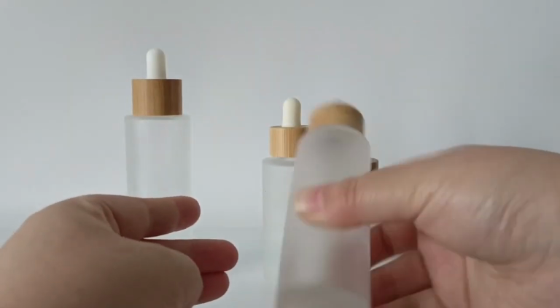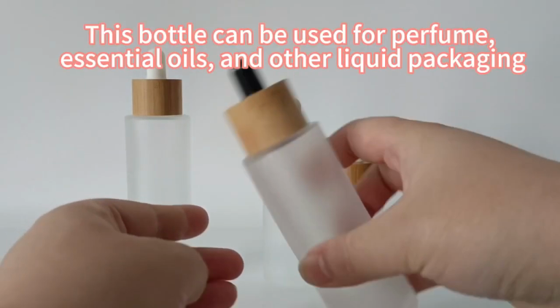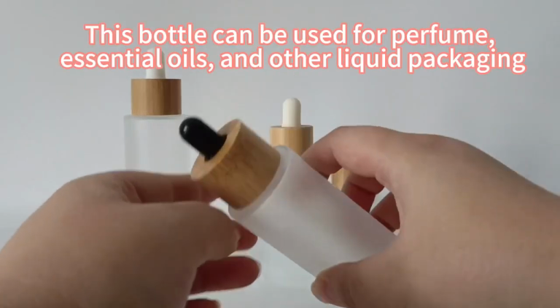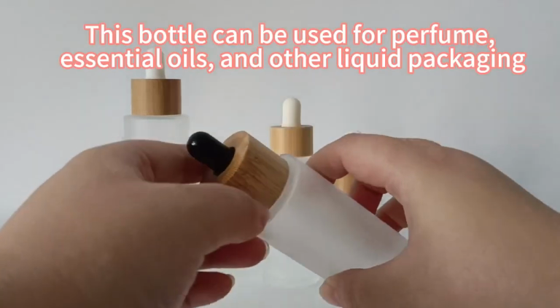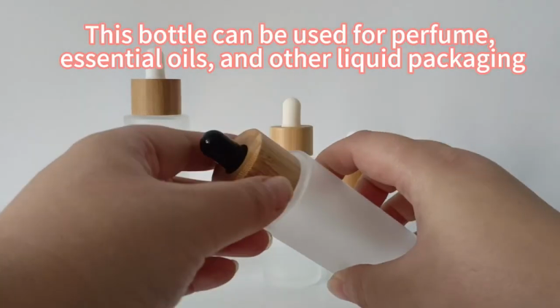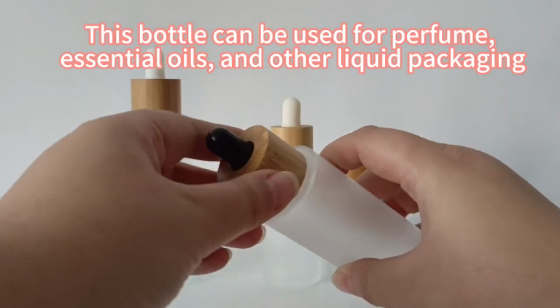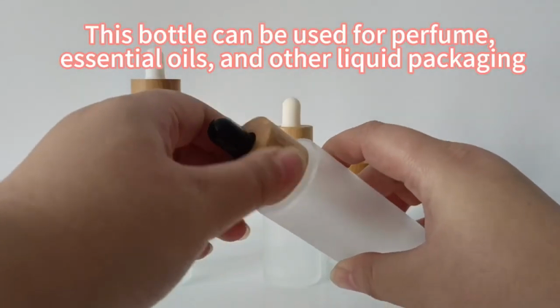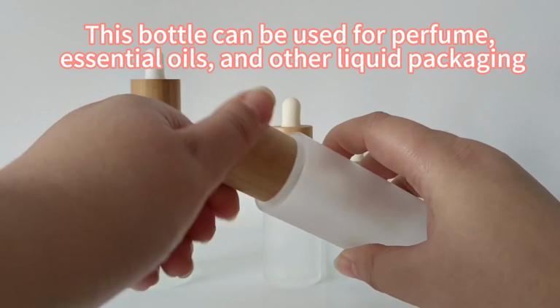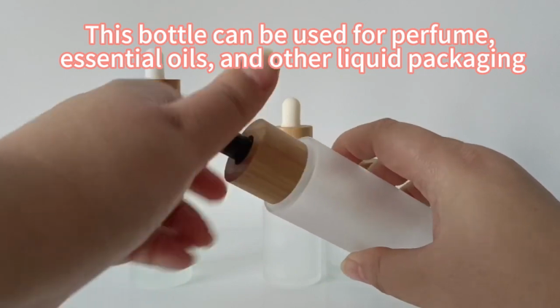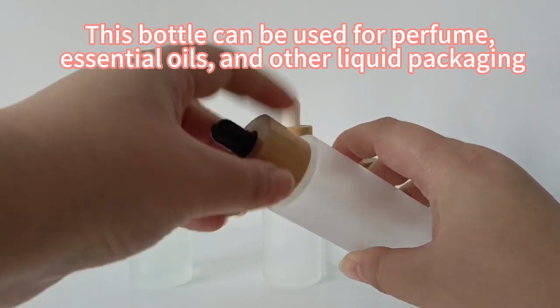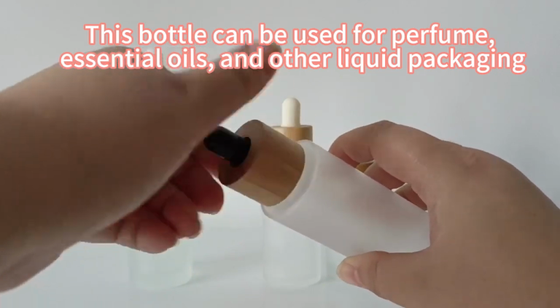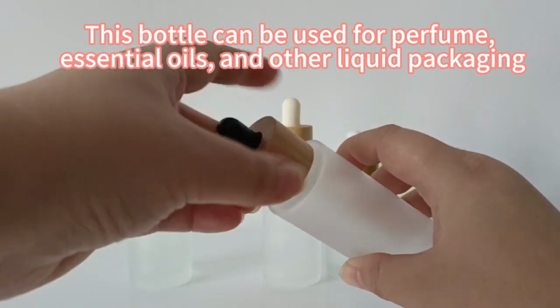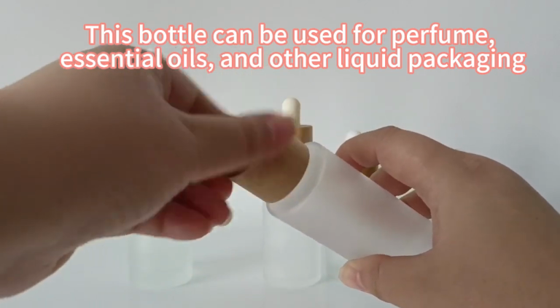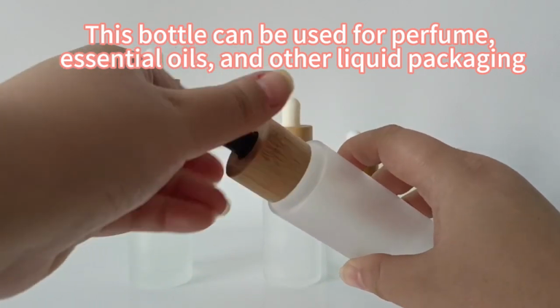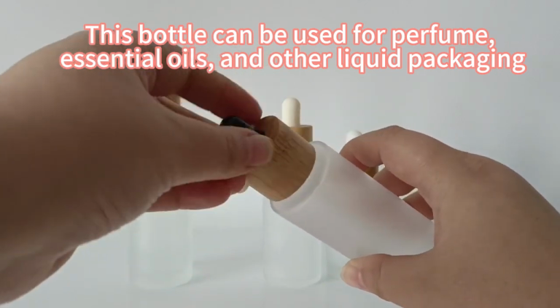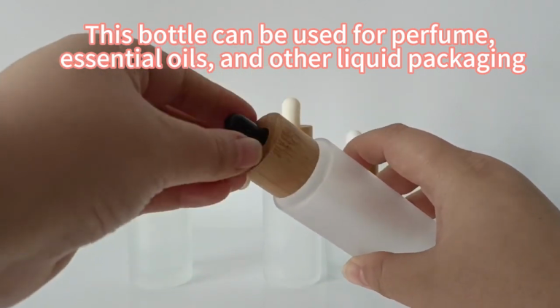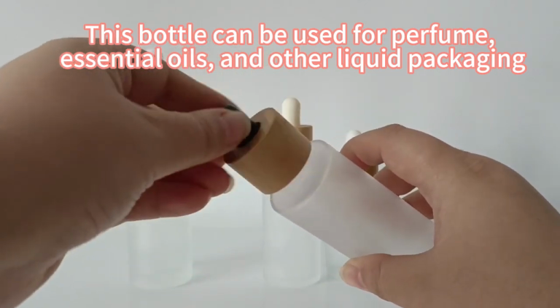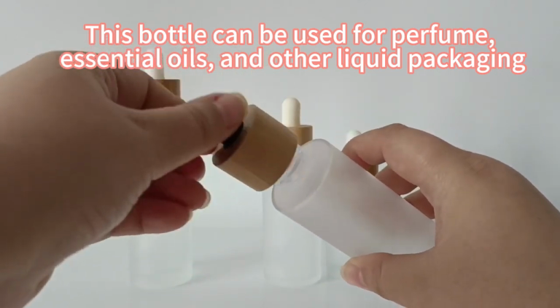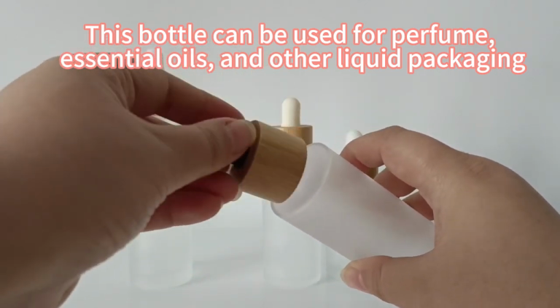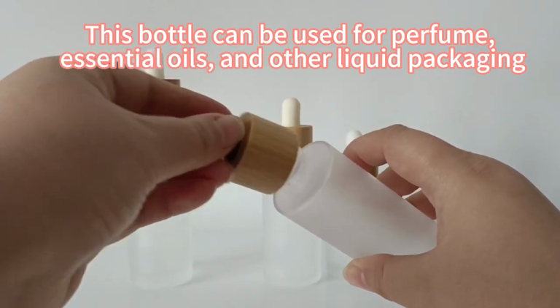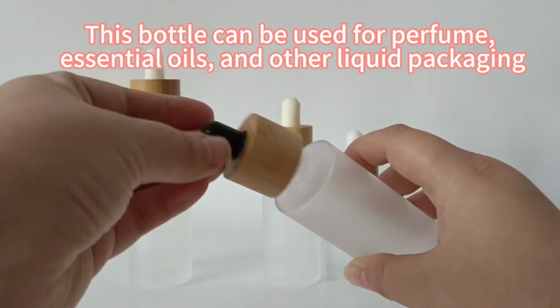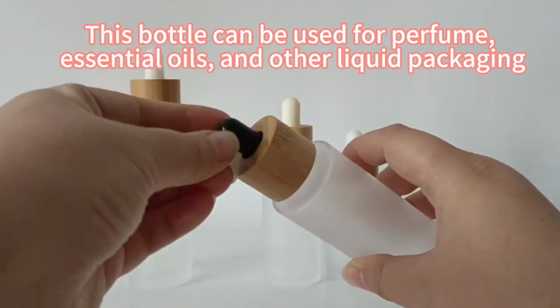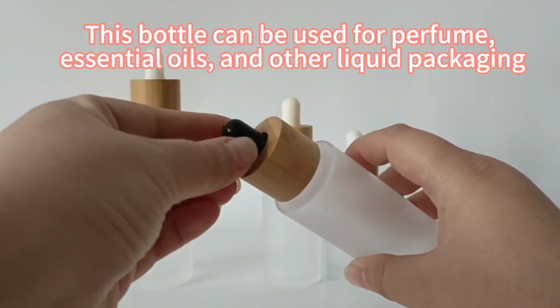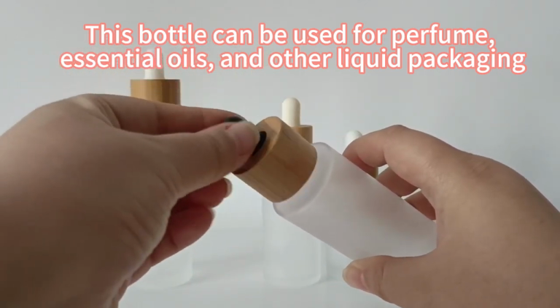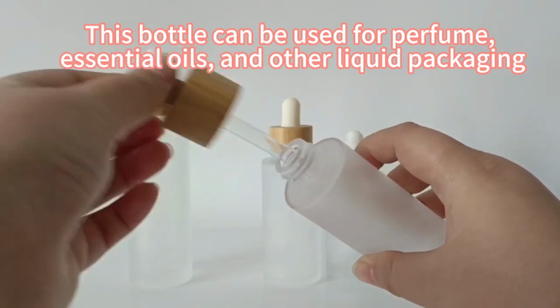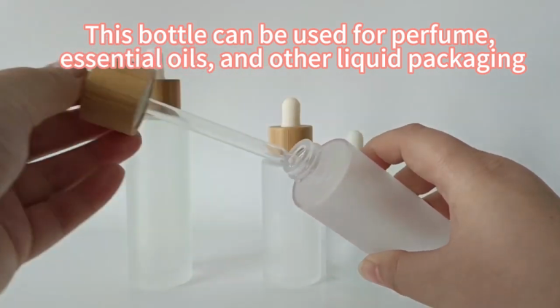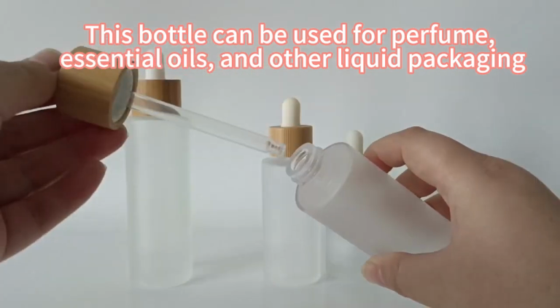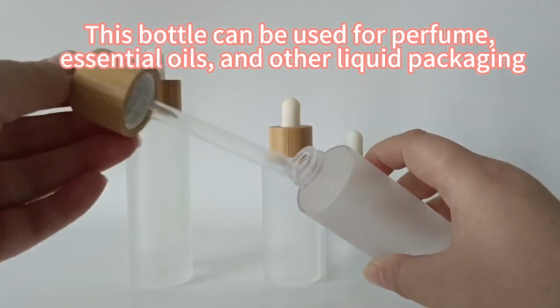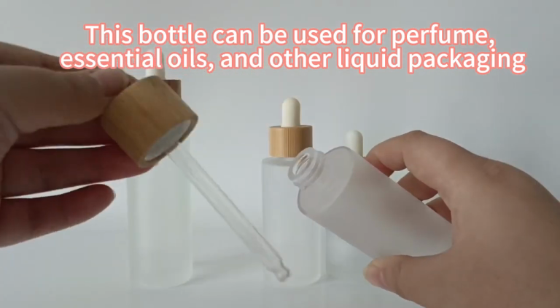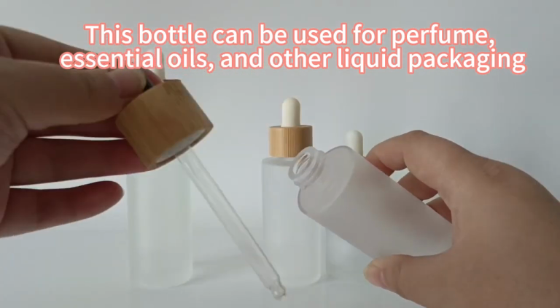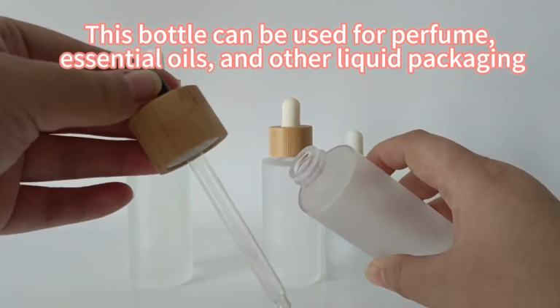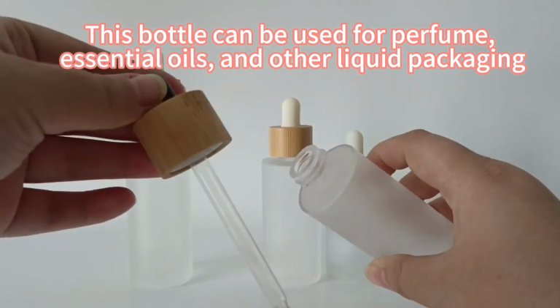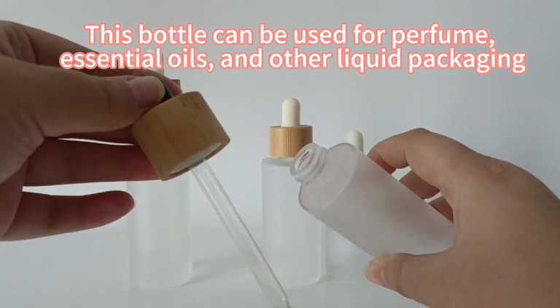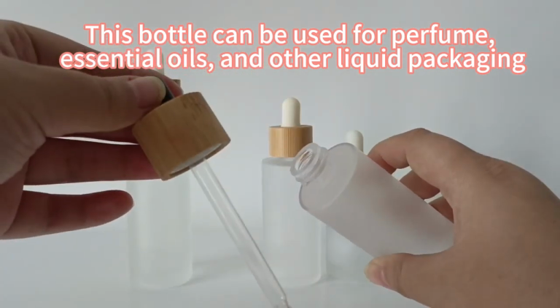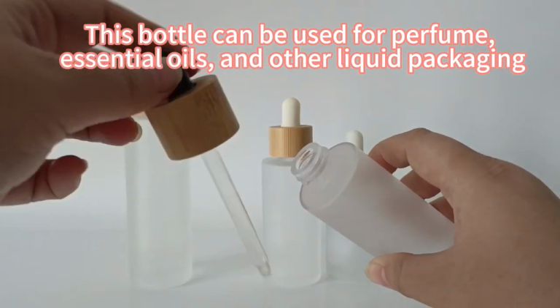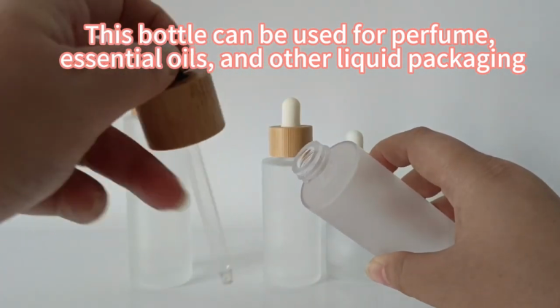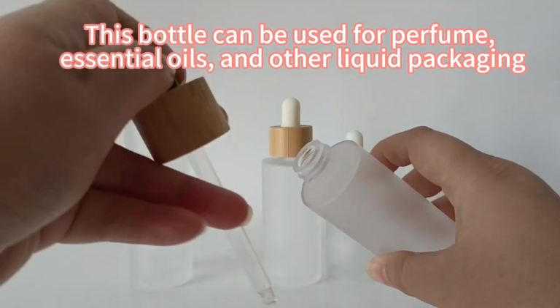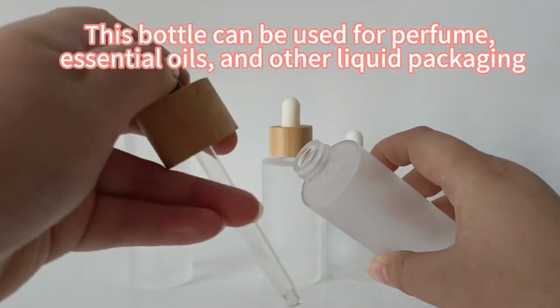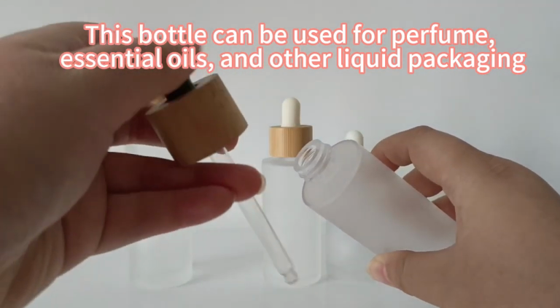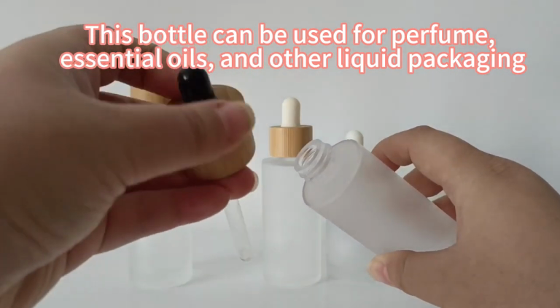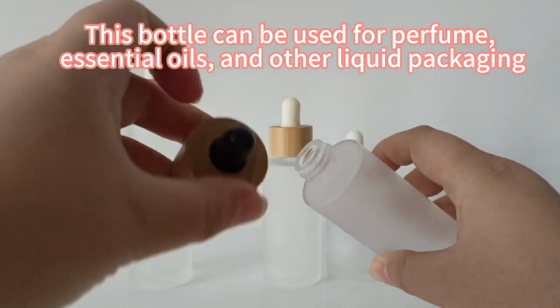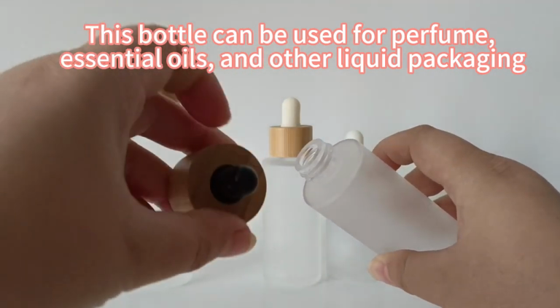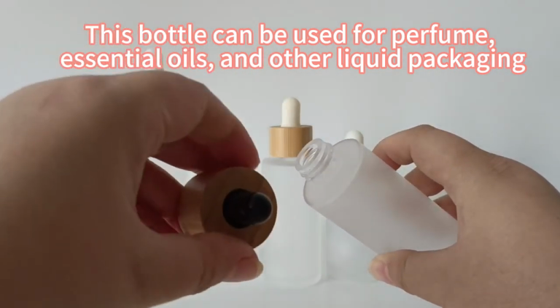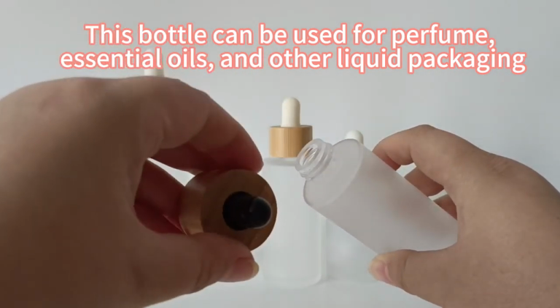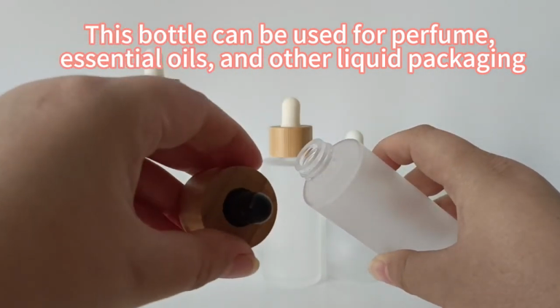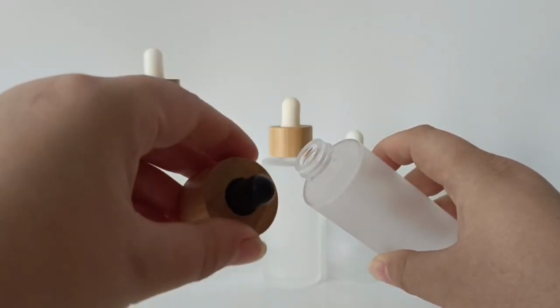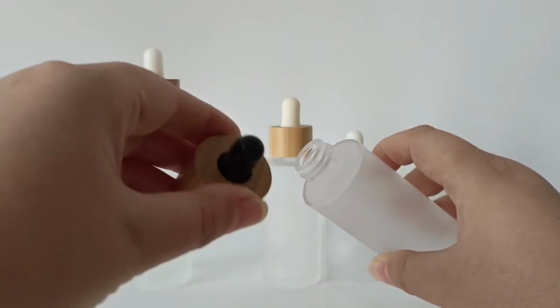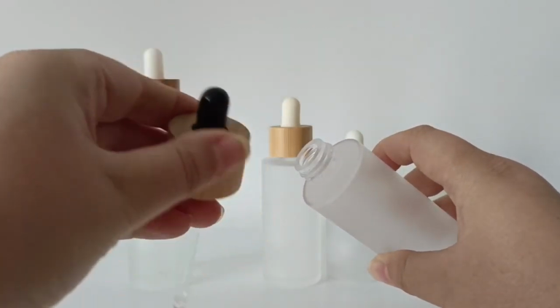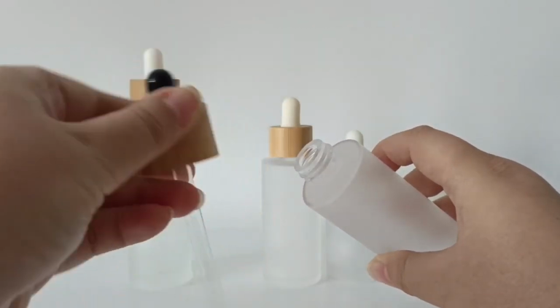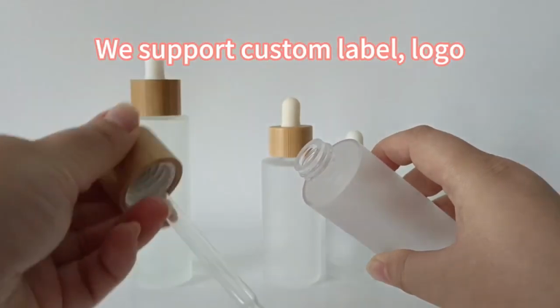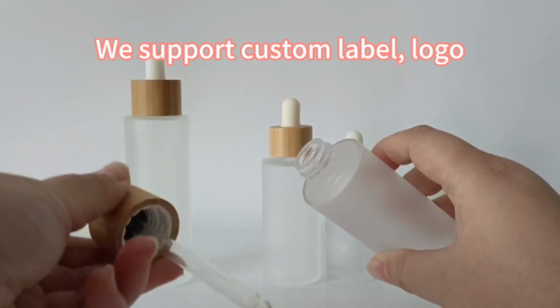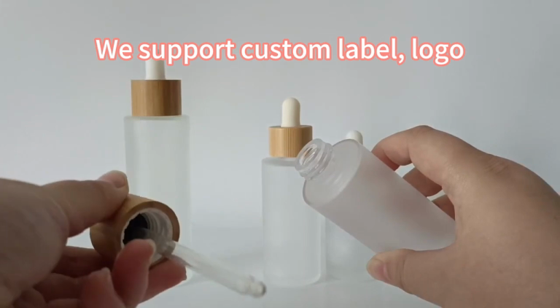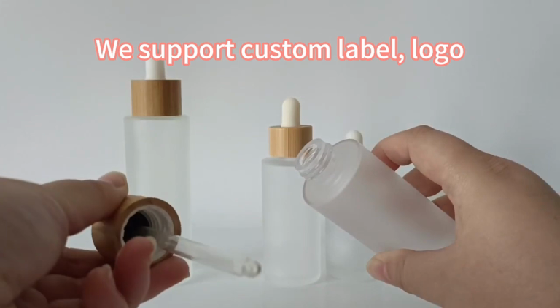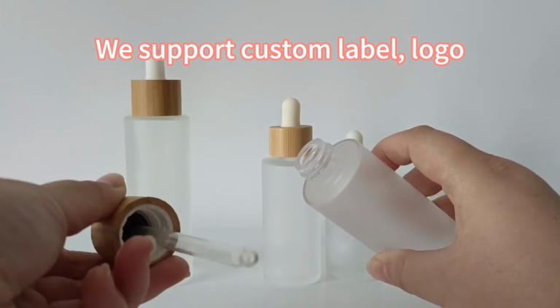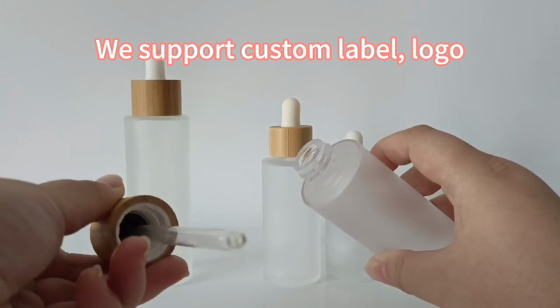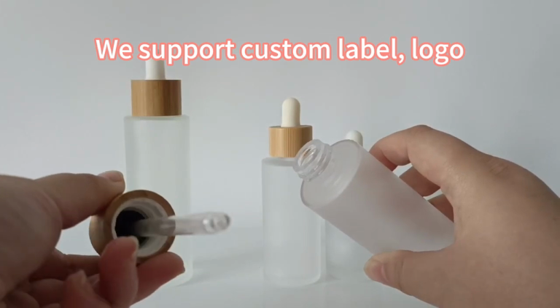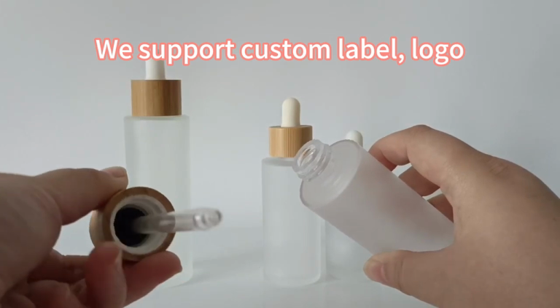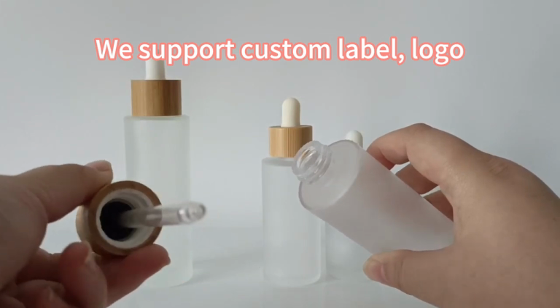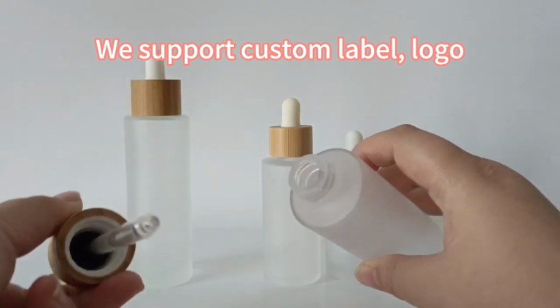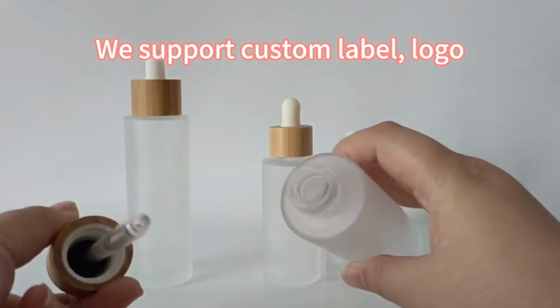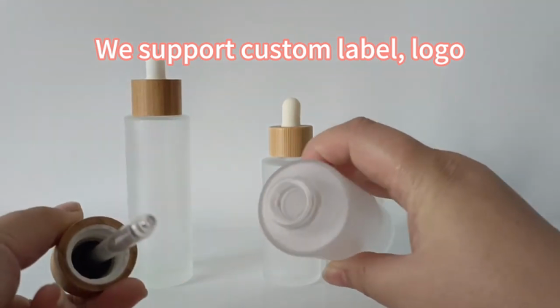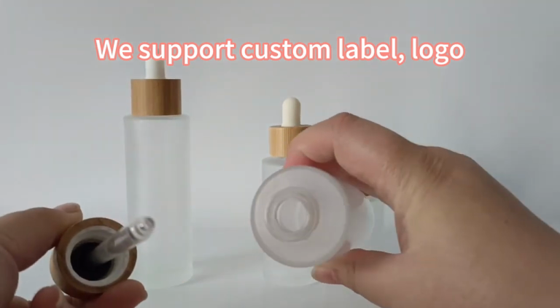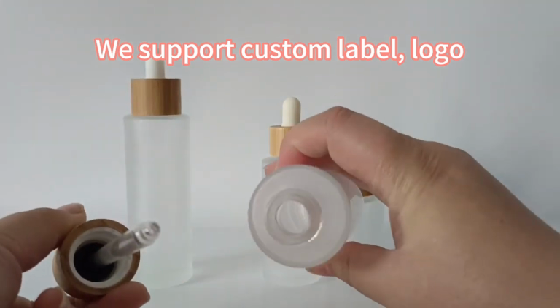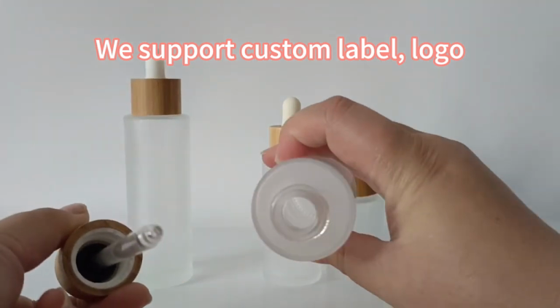This bottle can be used for perfume, essential oils, and other liquid packaging. We support custom label logo.